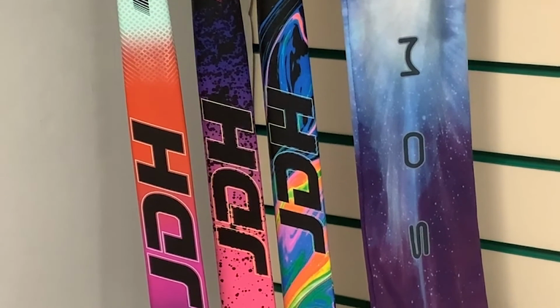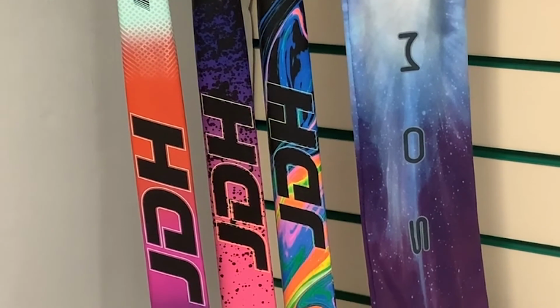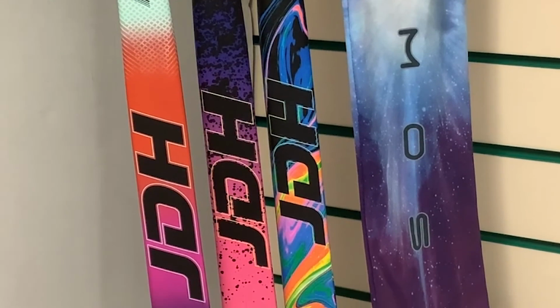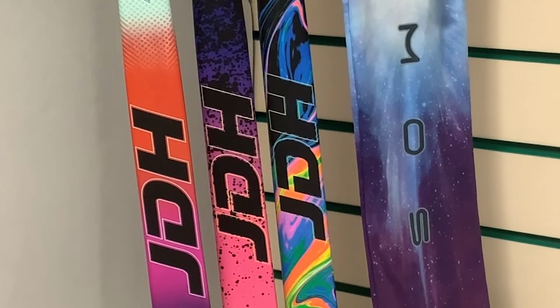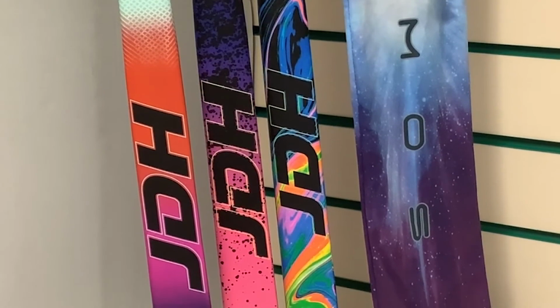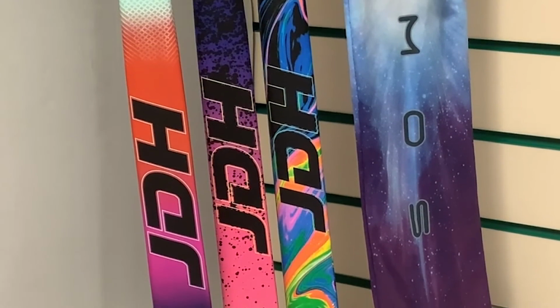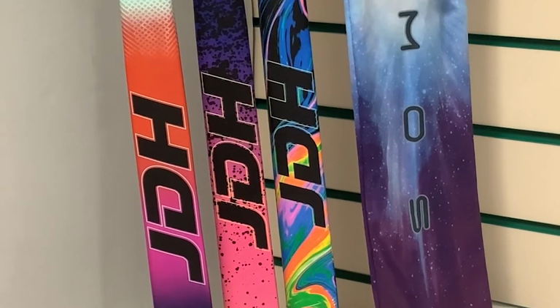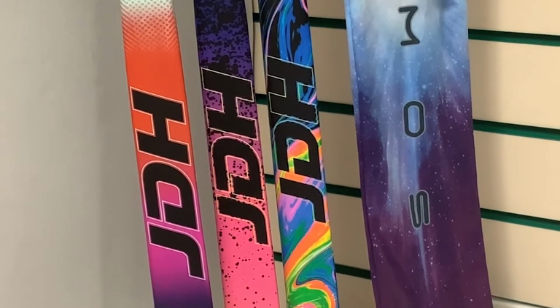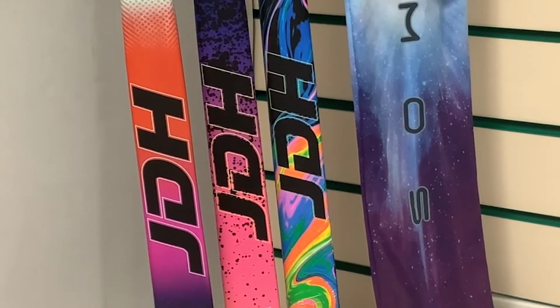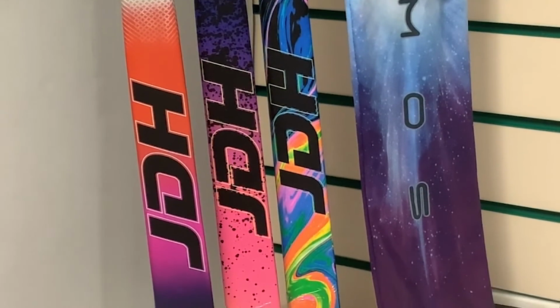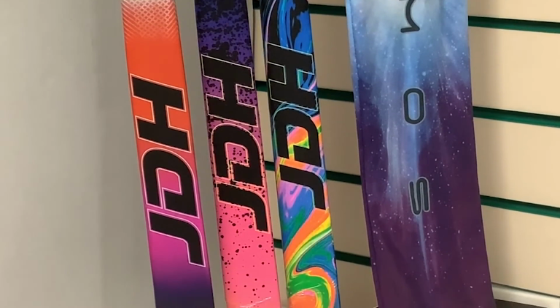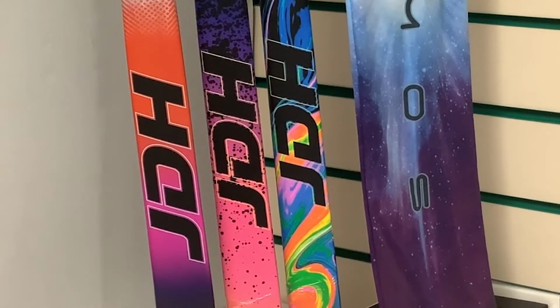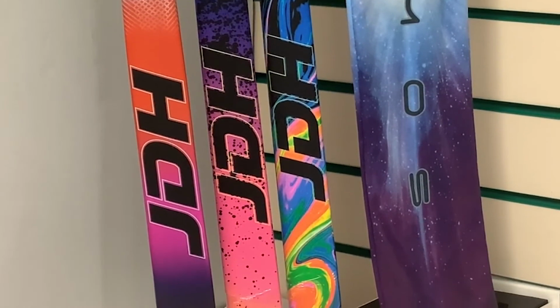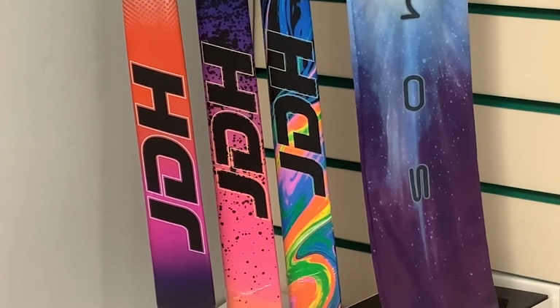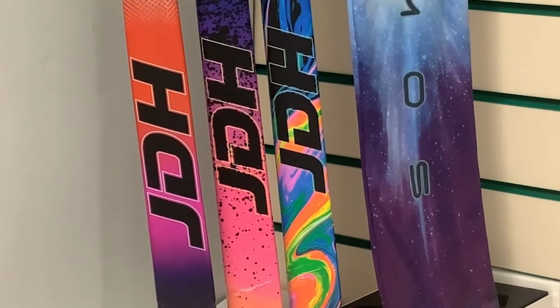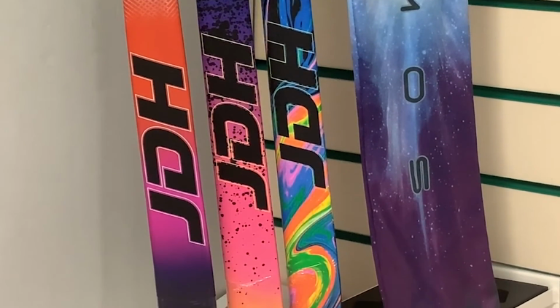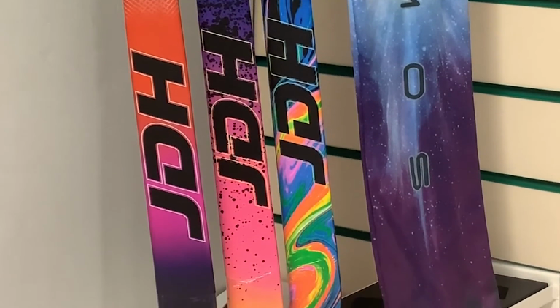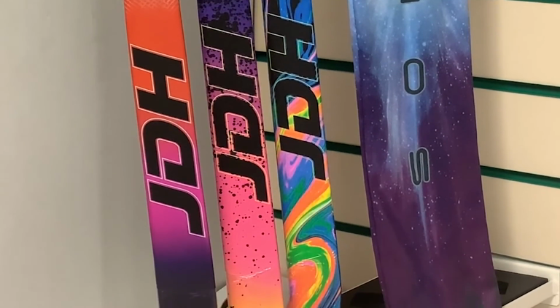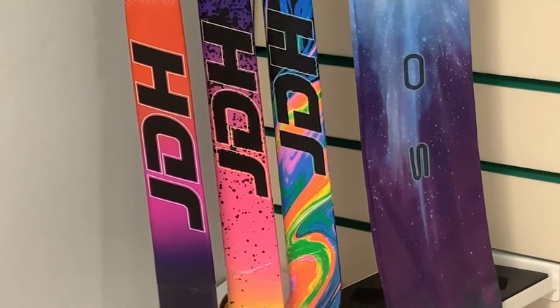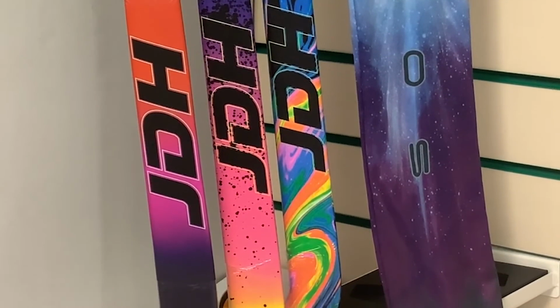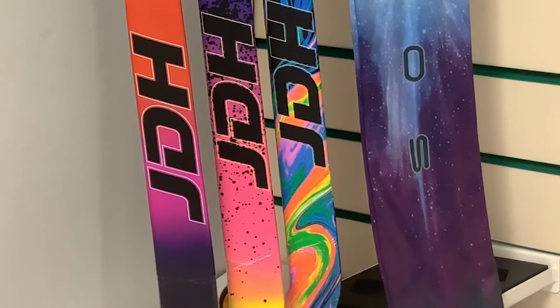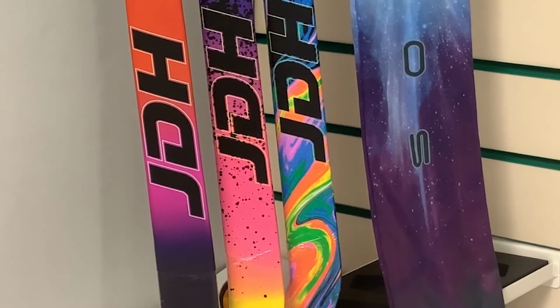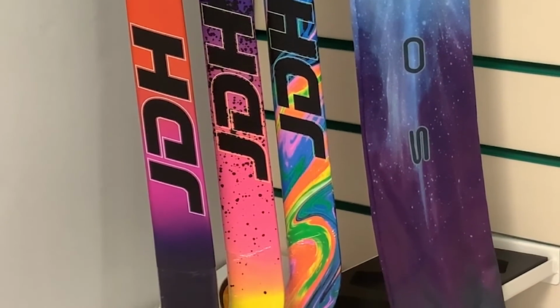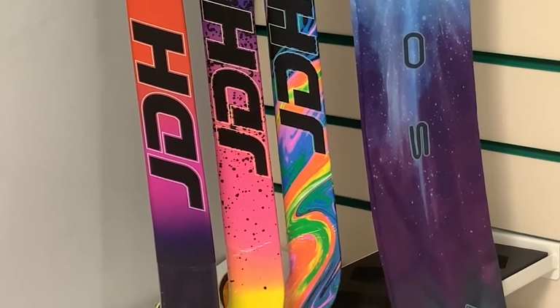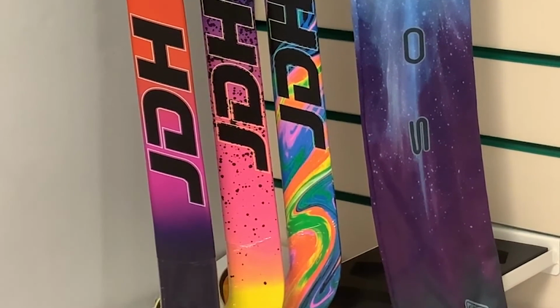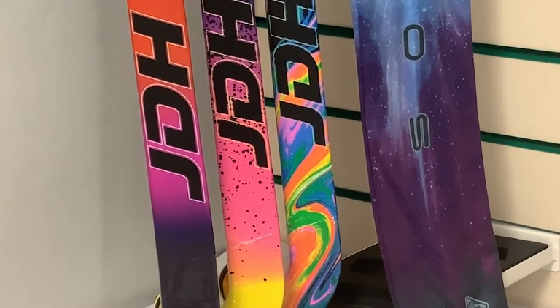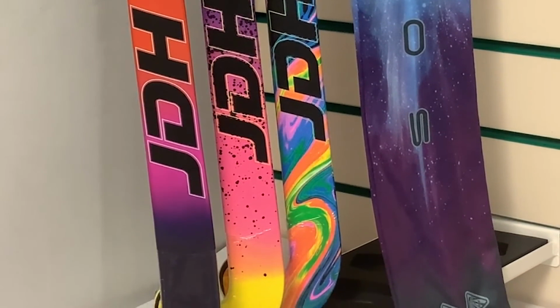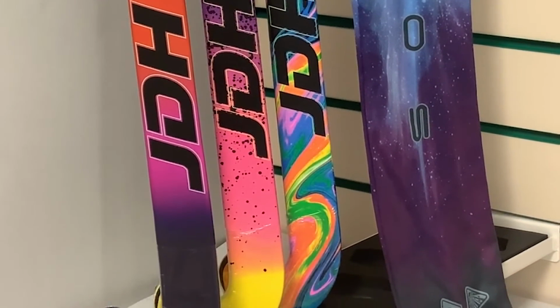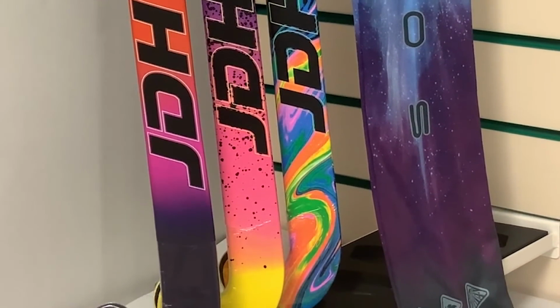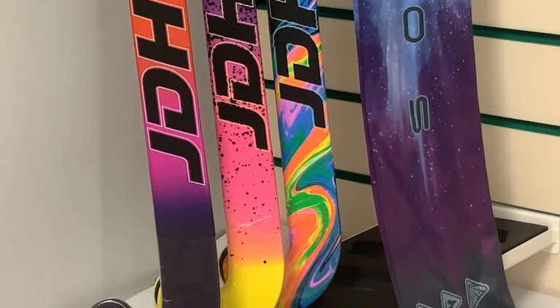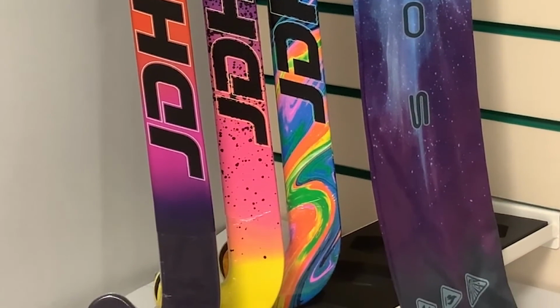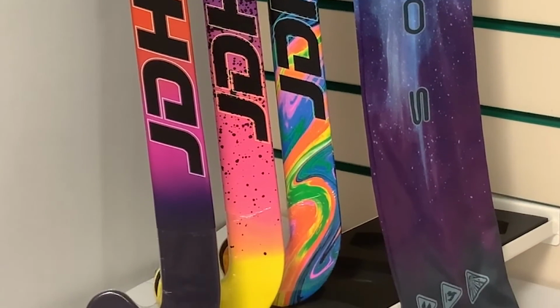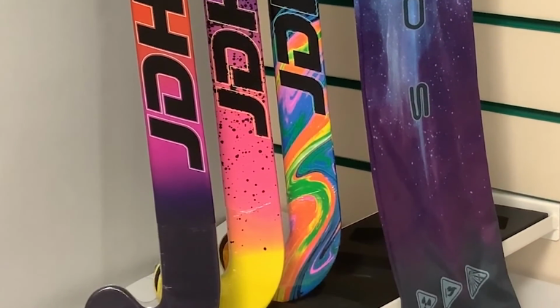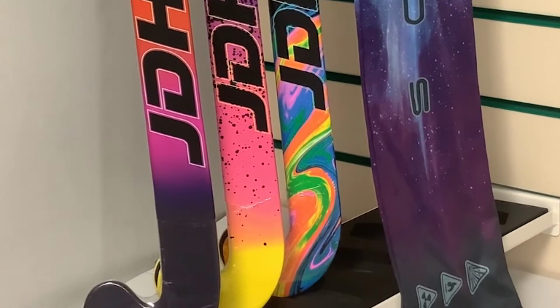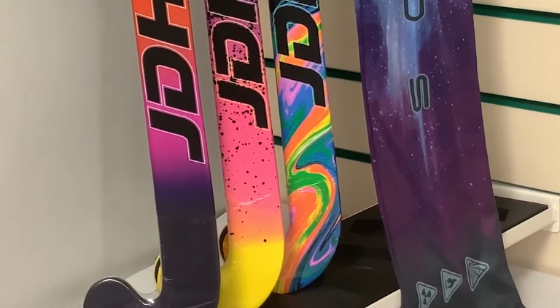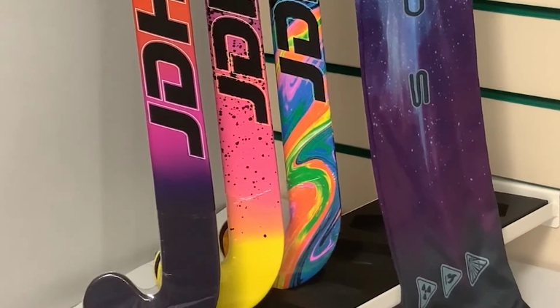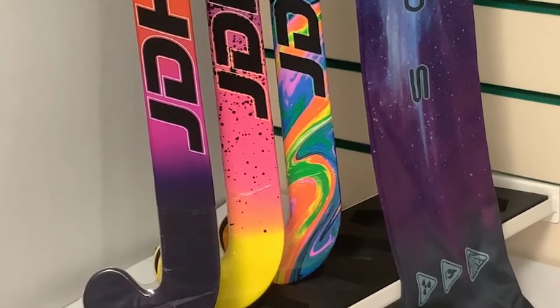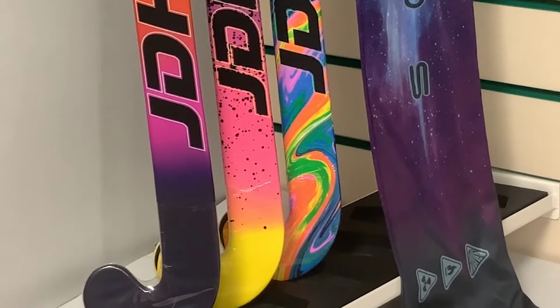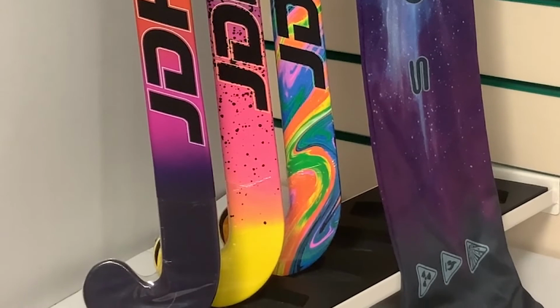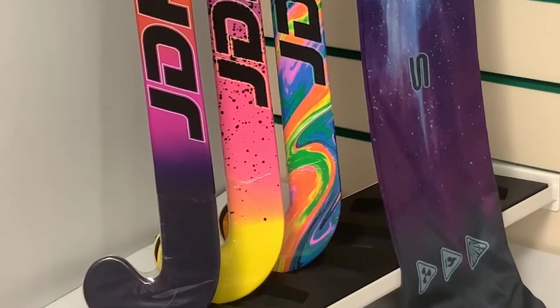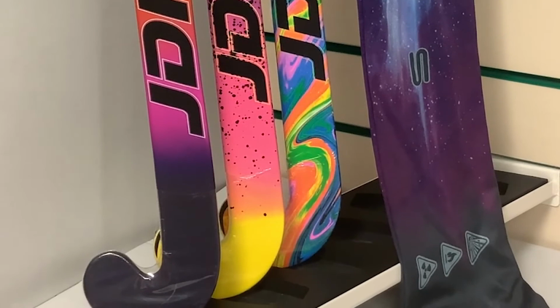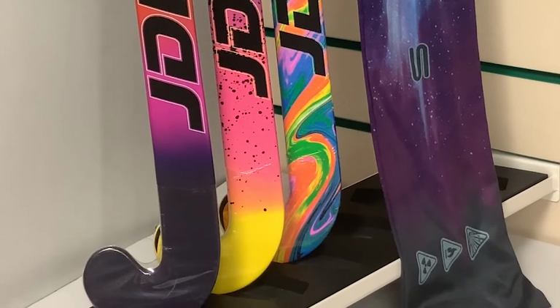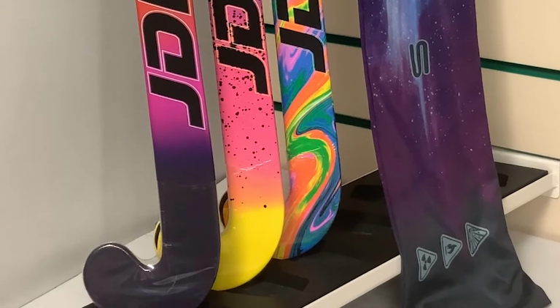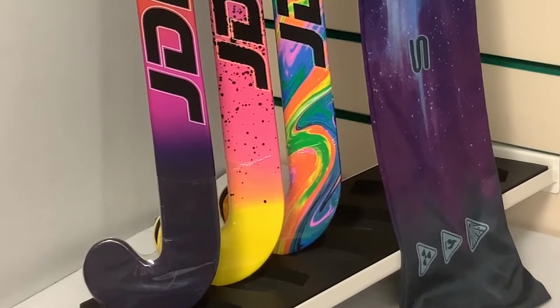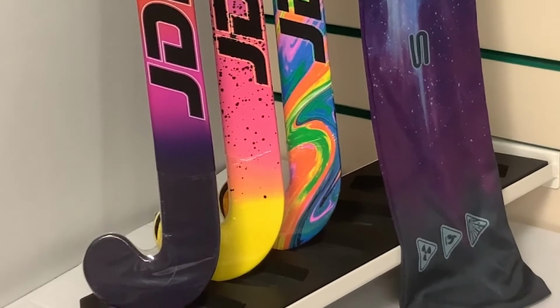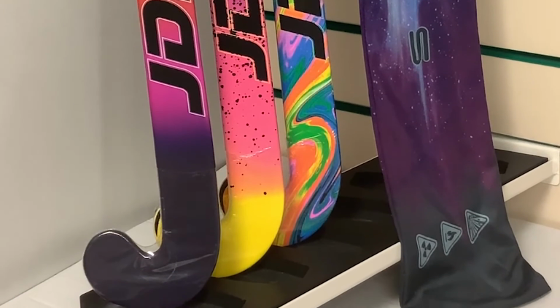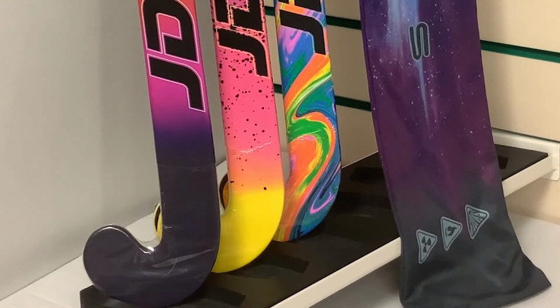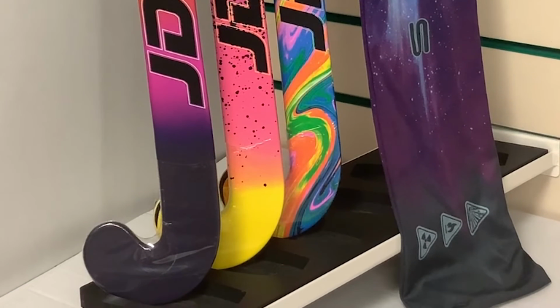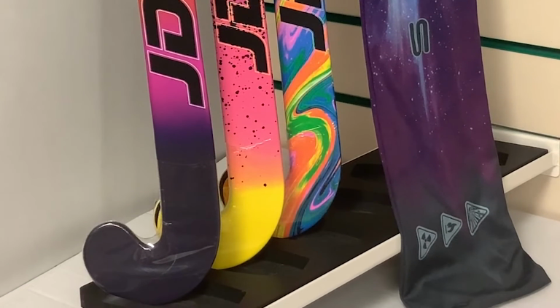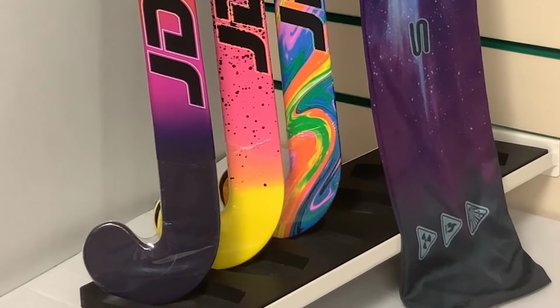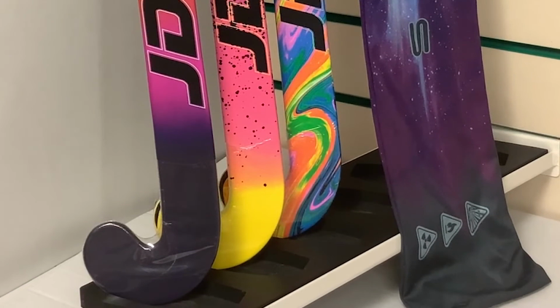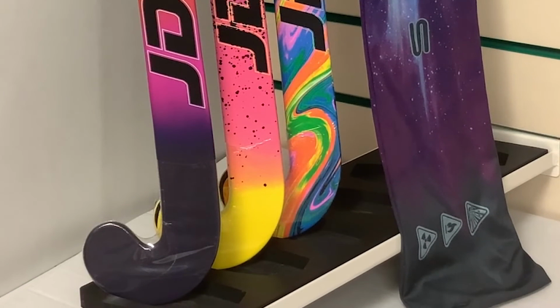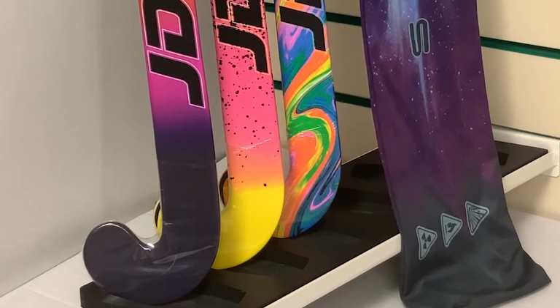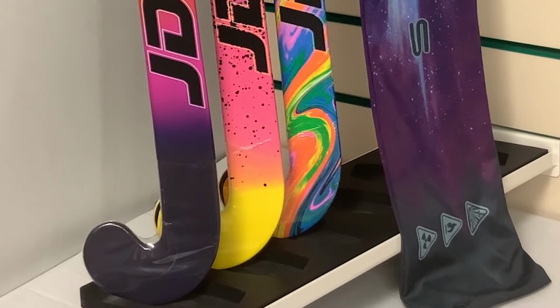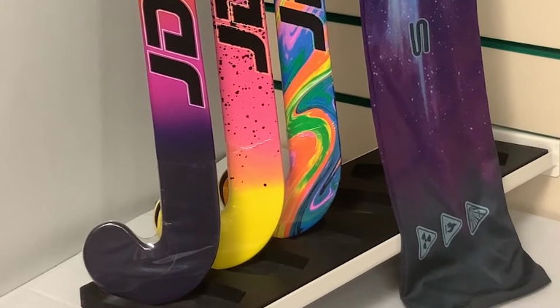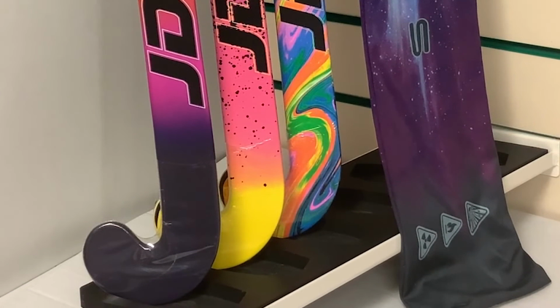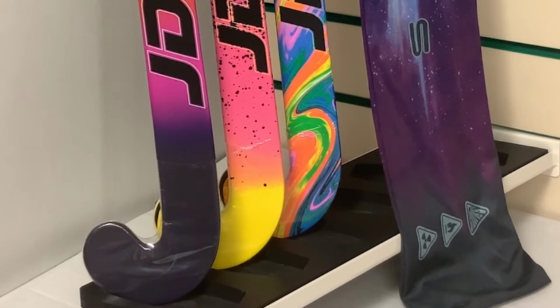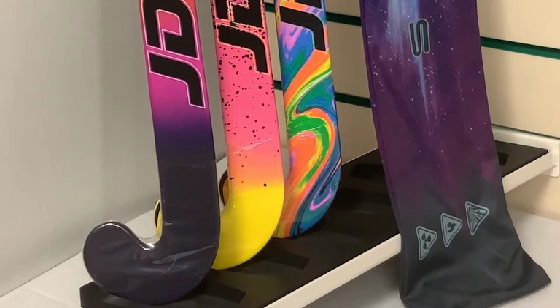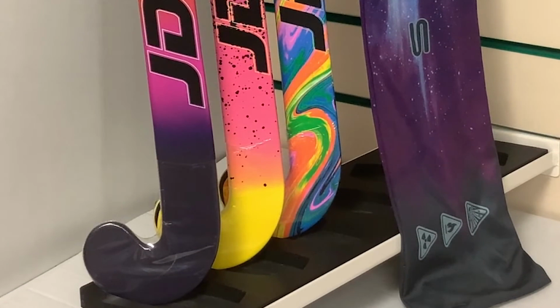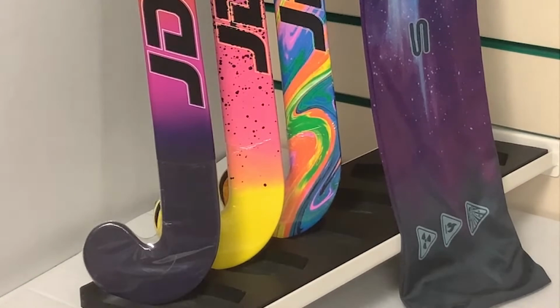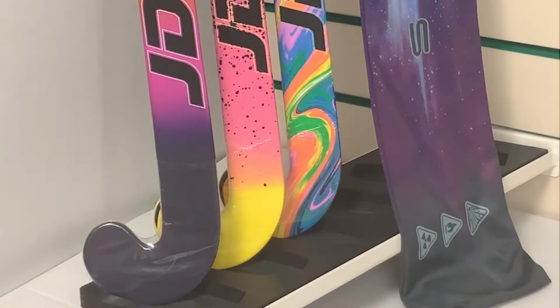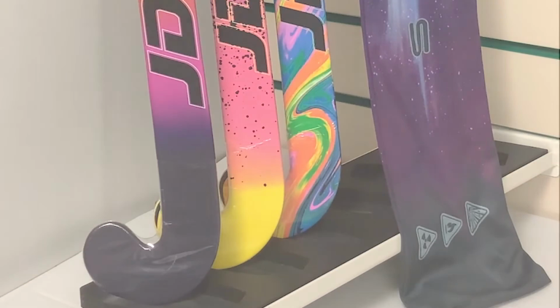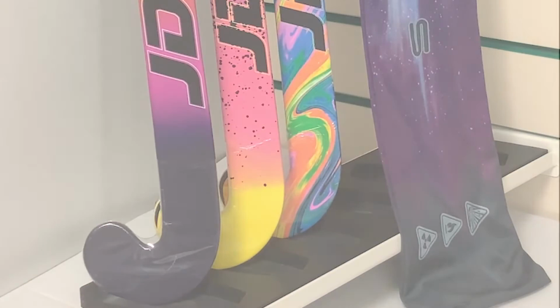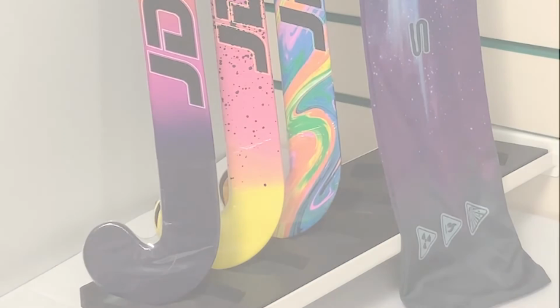Available in 36, 37 and 38 and a half inch sticks. Don't delay, get your JDH Cosmos today from HockeyDirect.com.